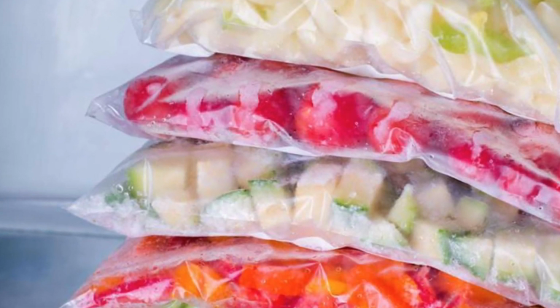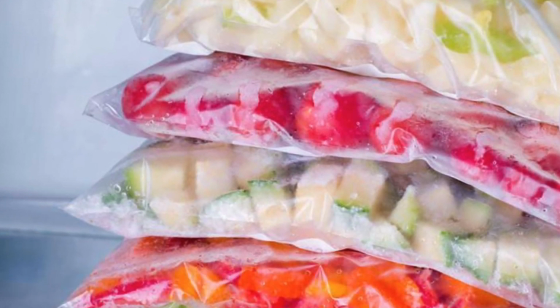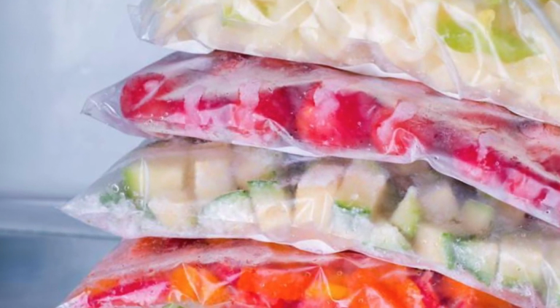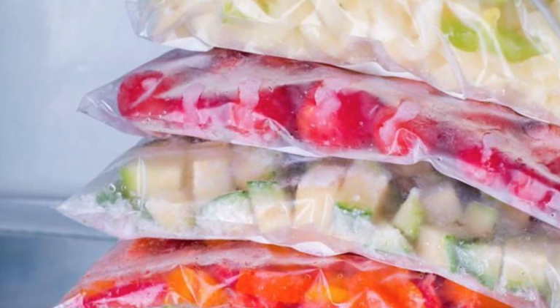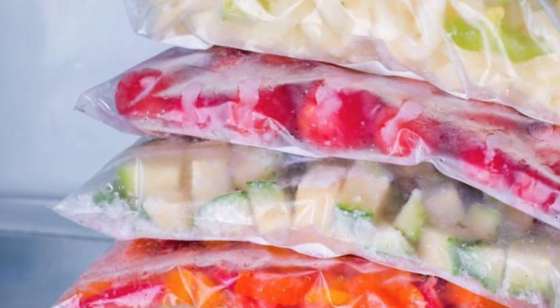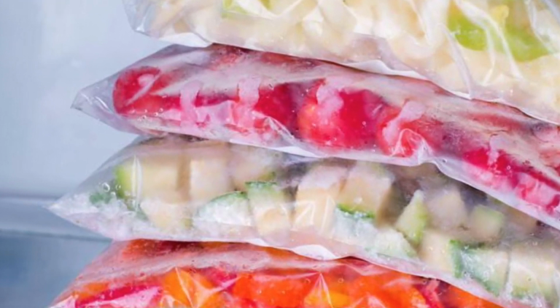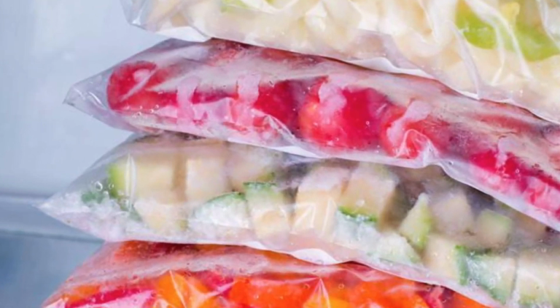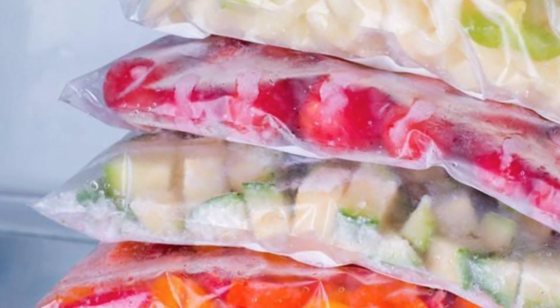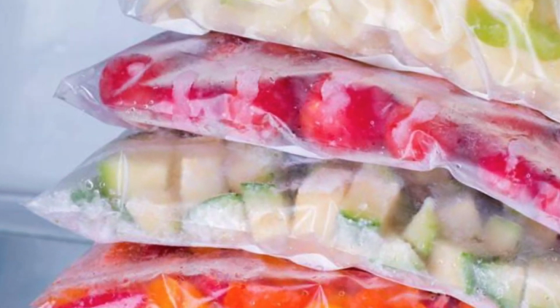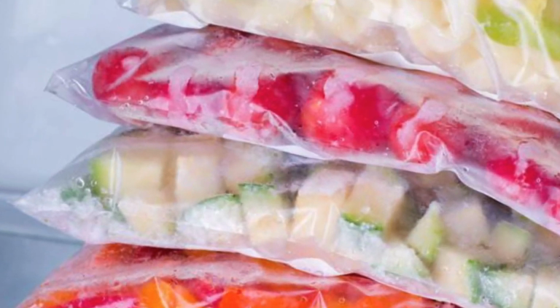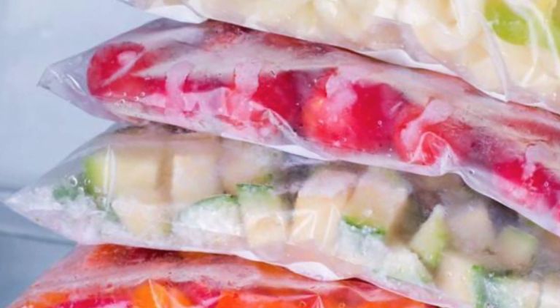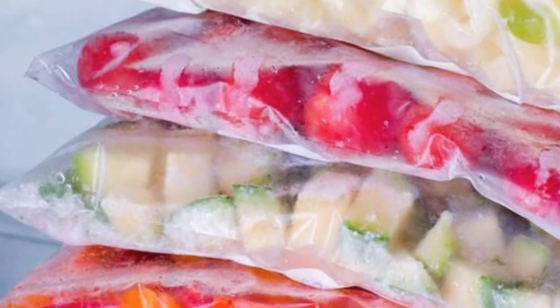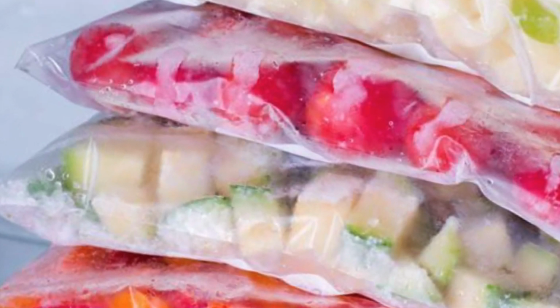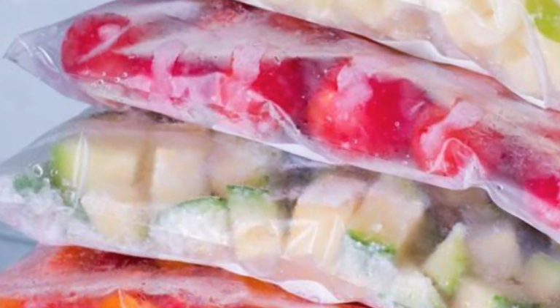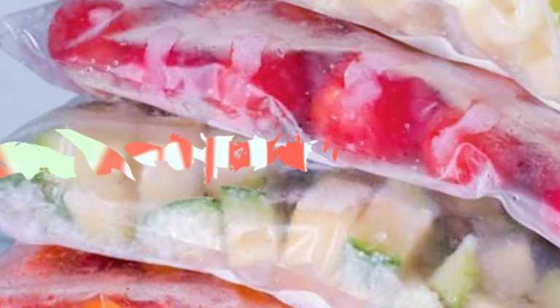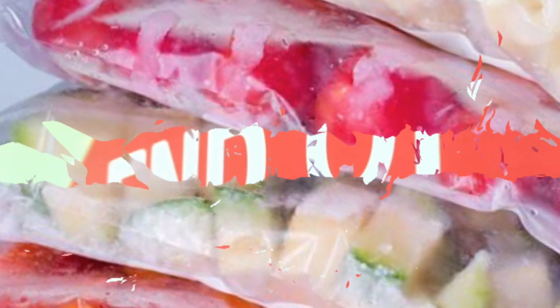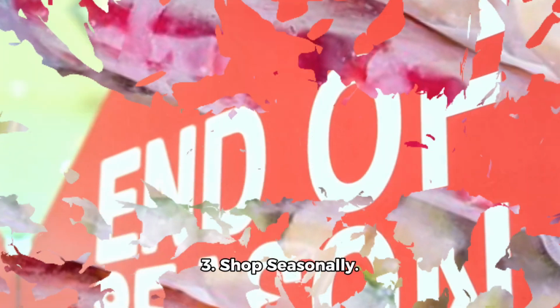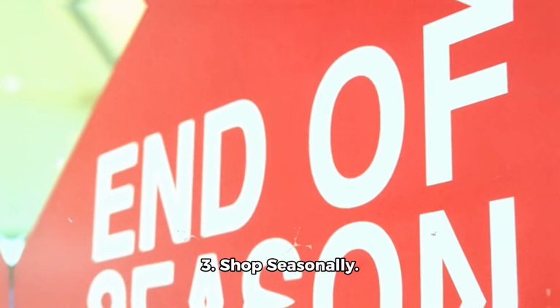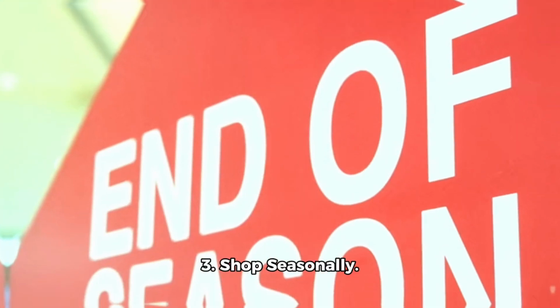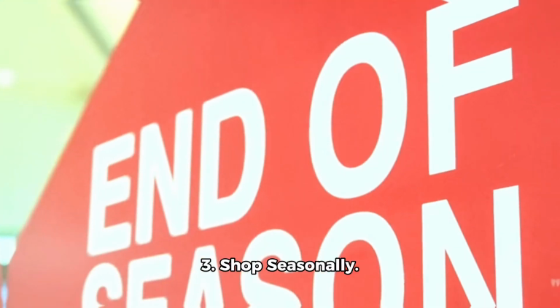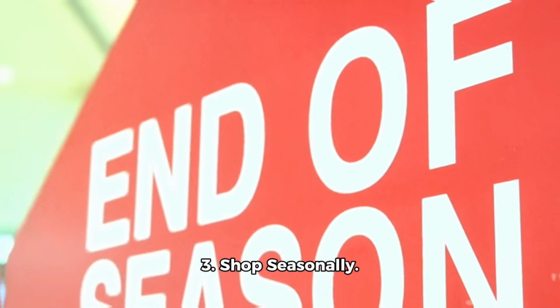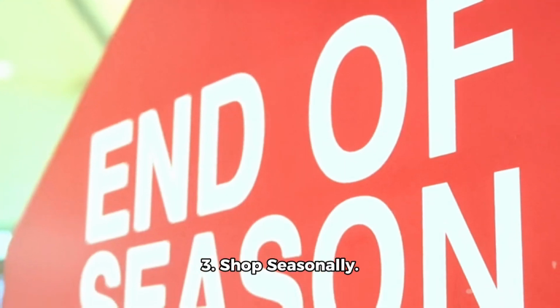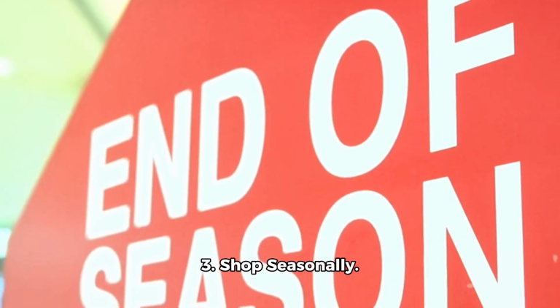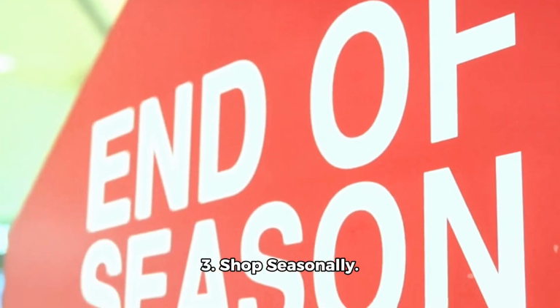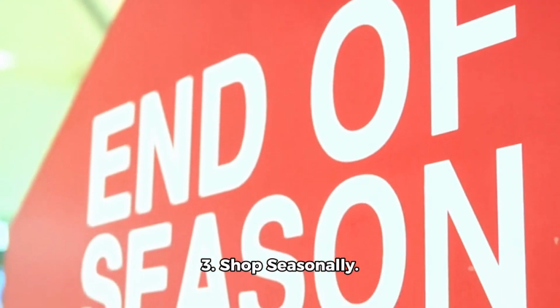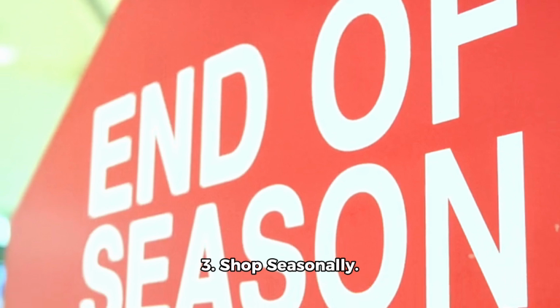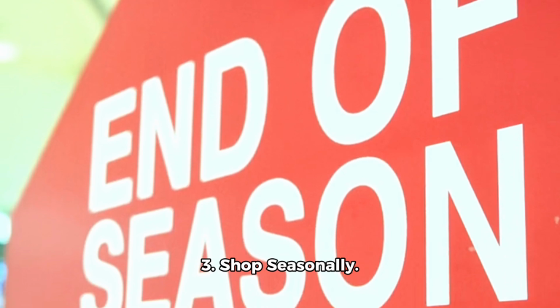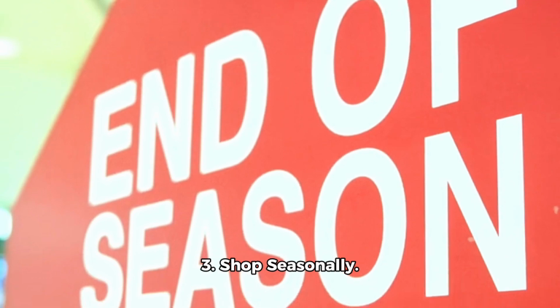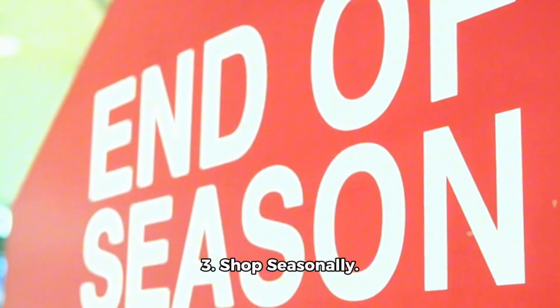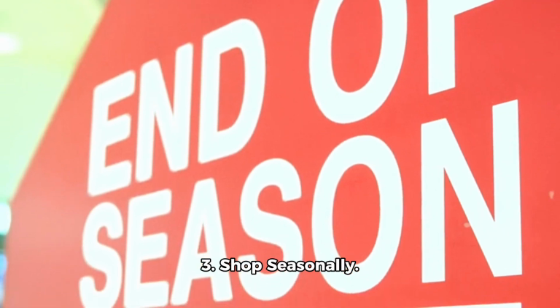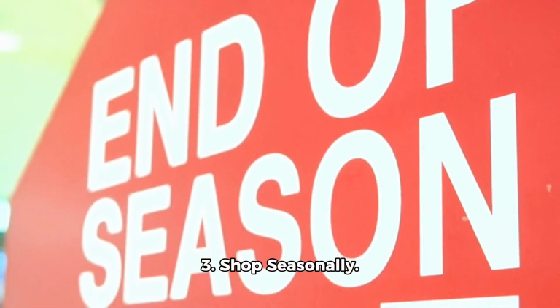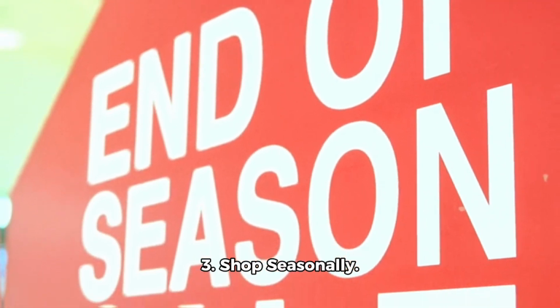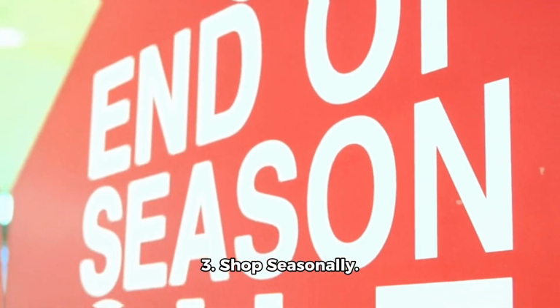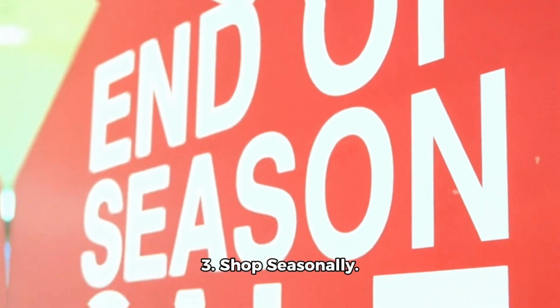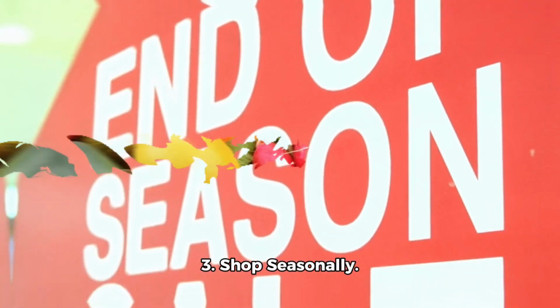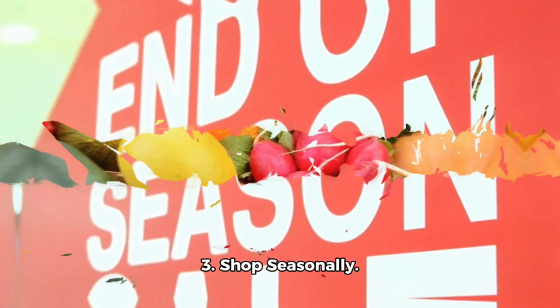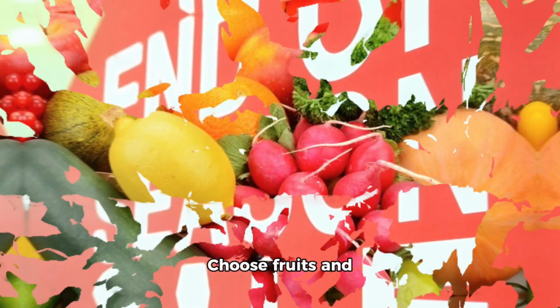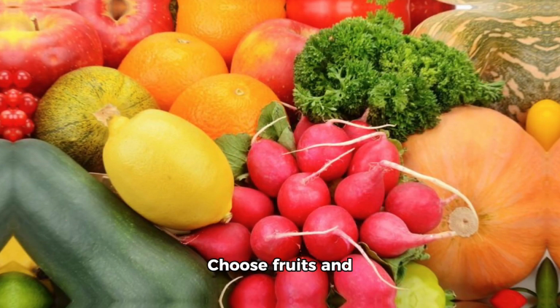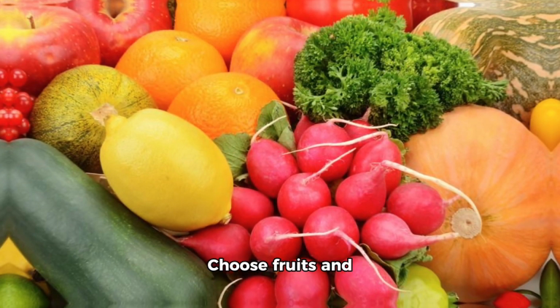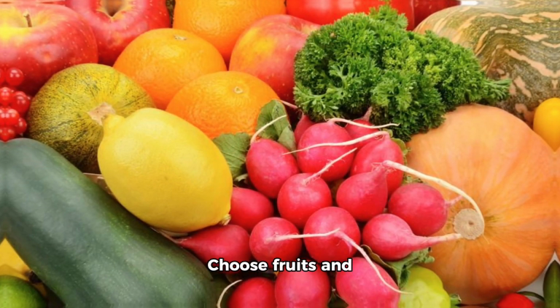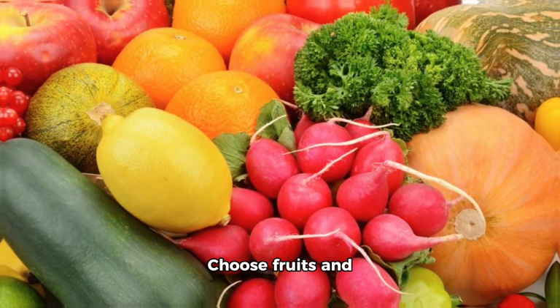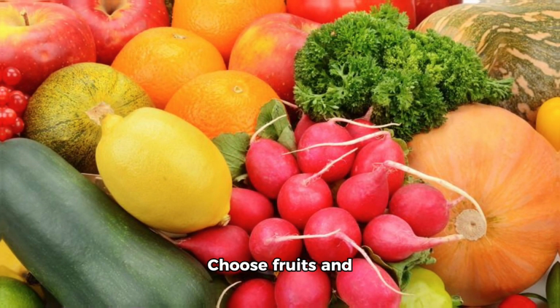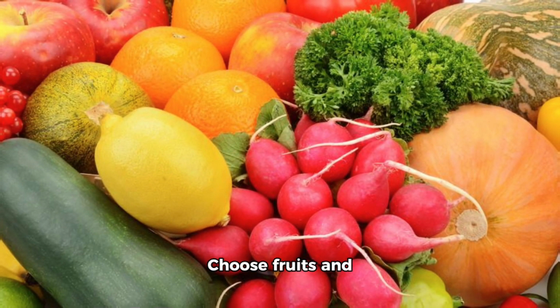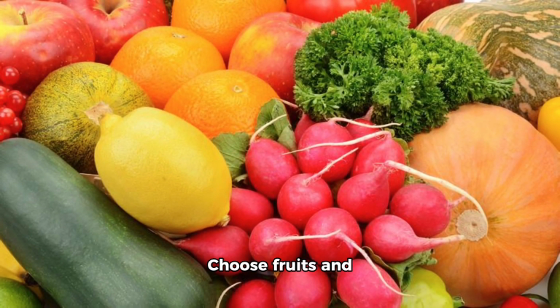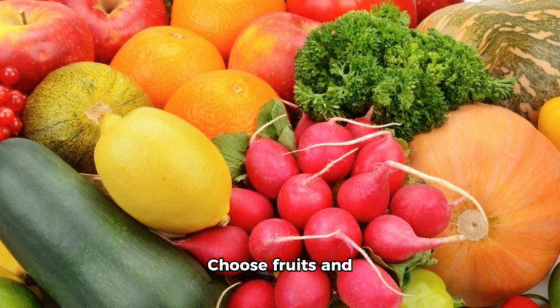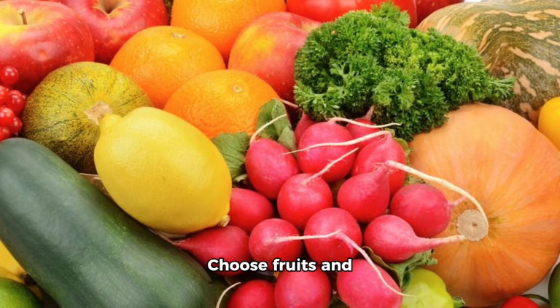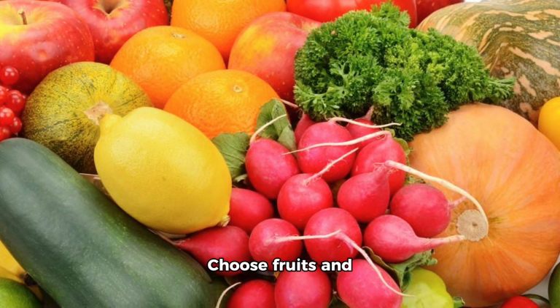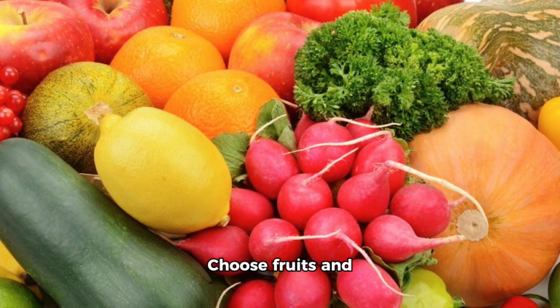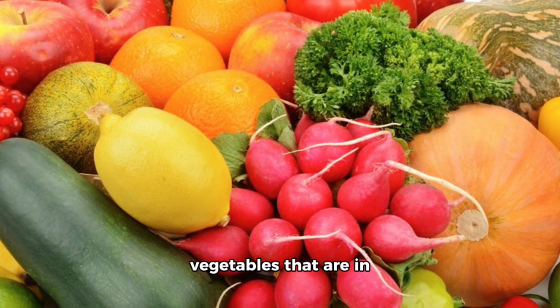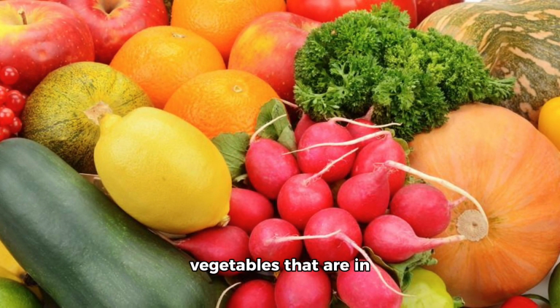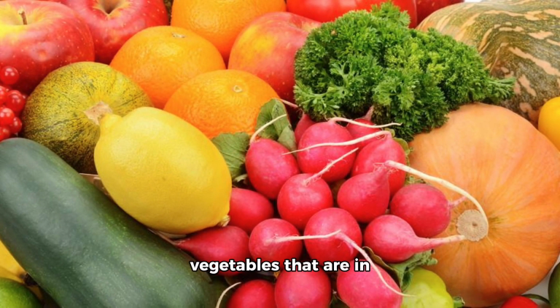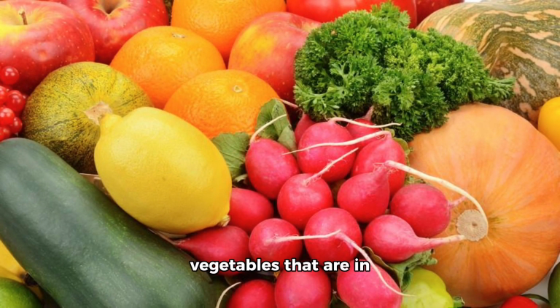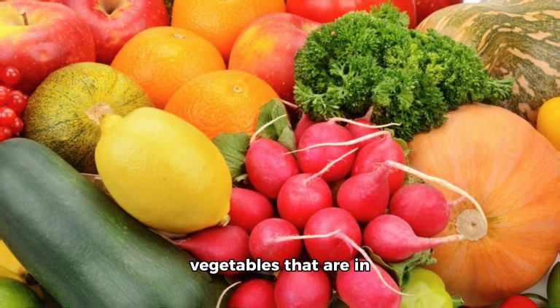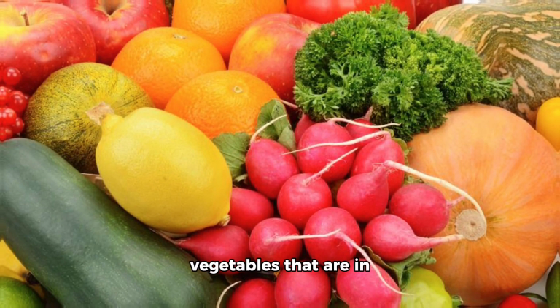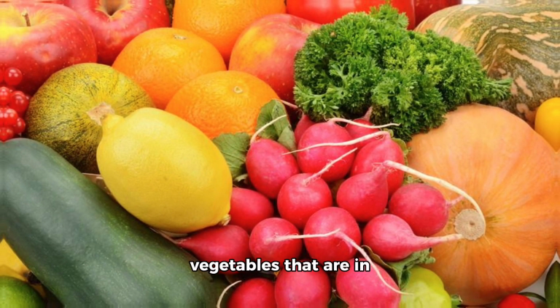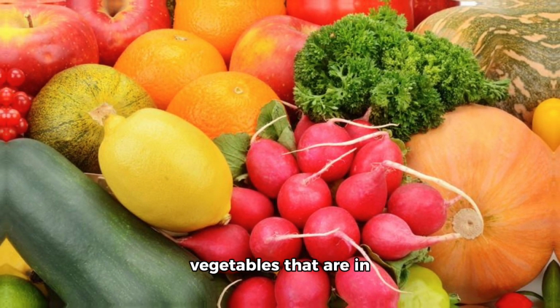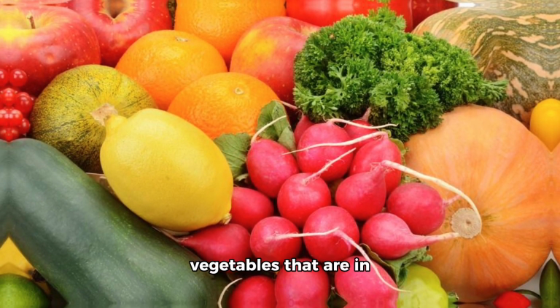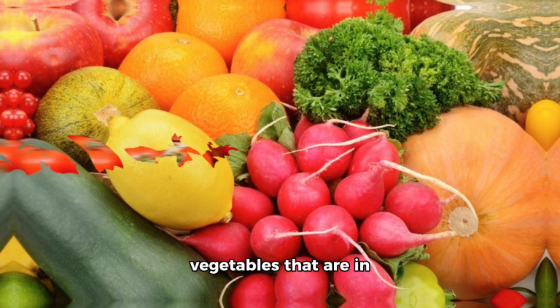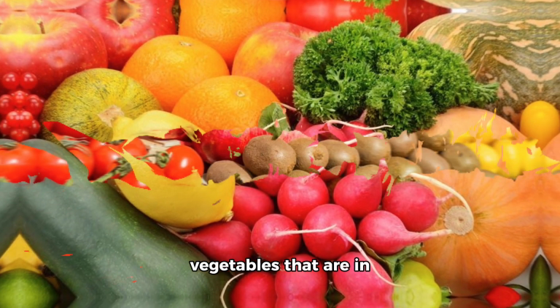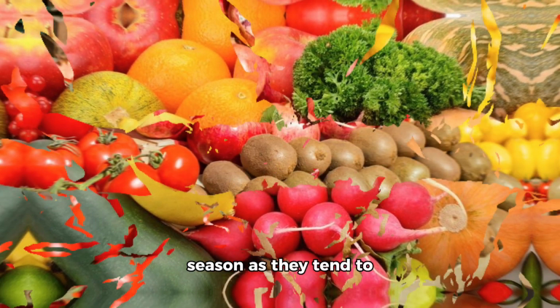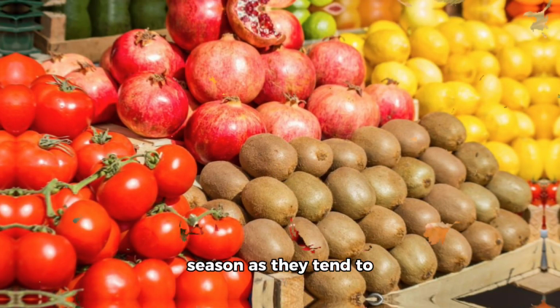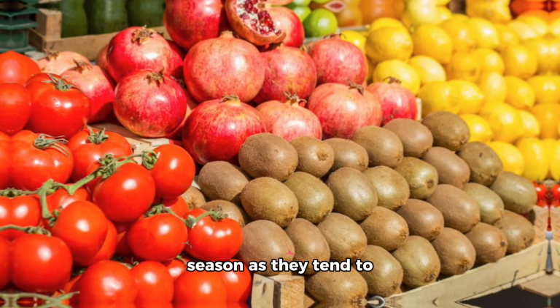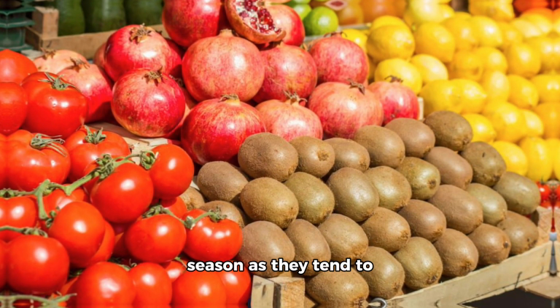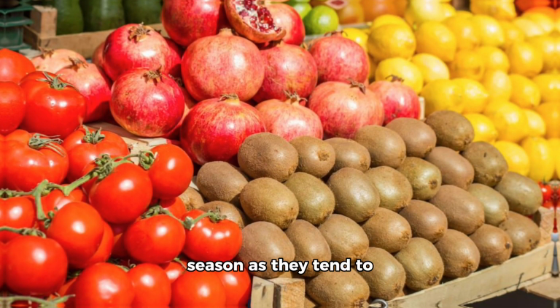3. Shop seasonally. Choose fruits and vegetables that are in season, as they tend to be cheaper and fresher.